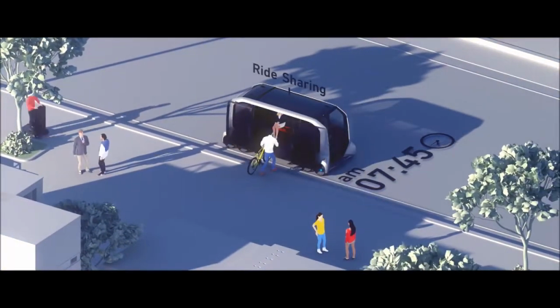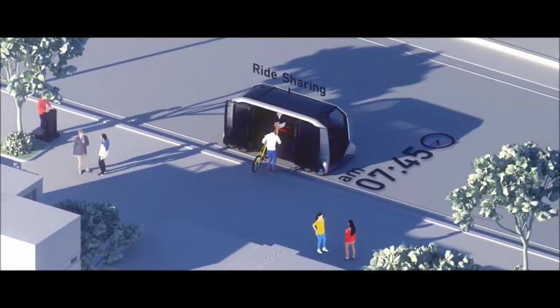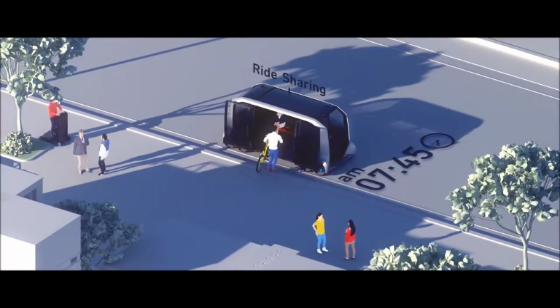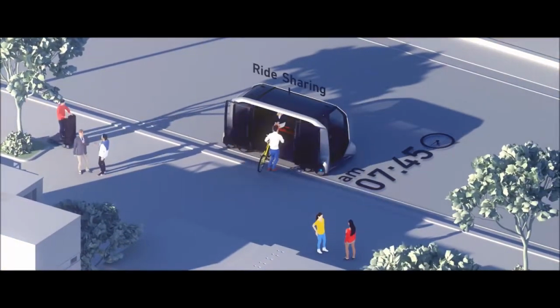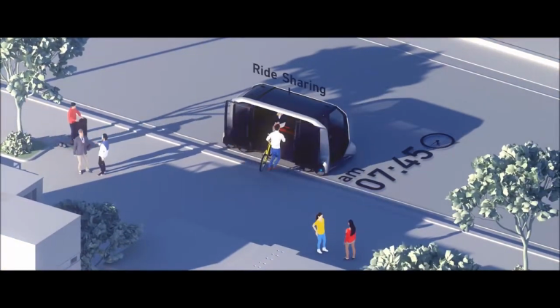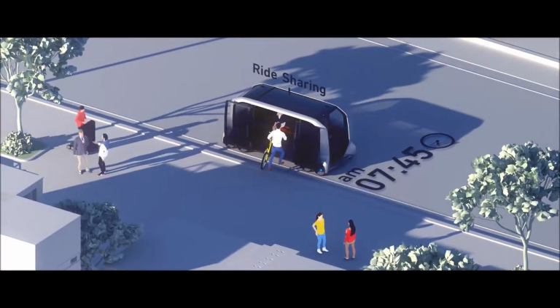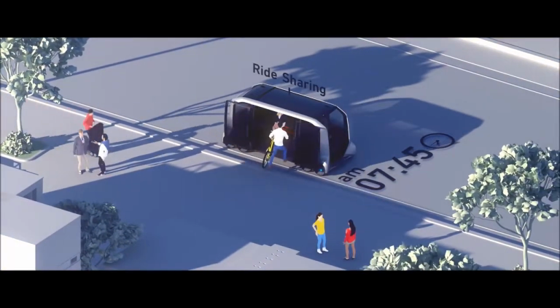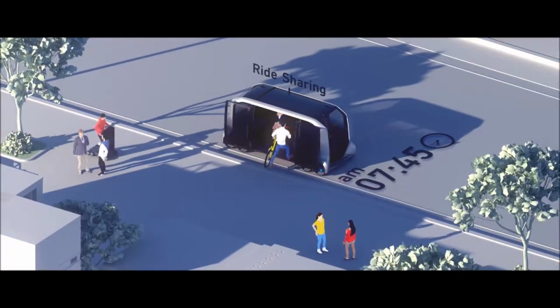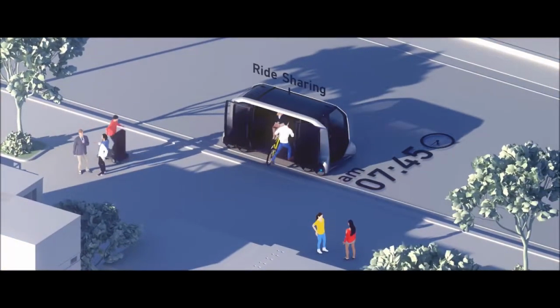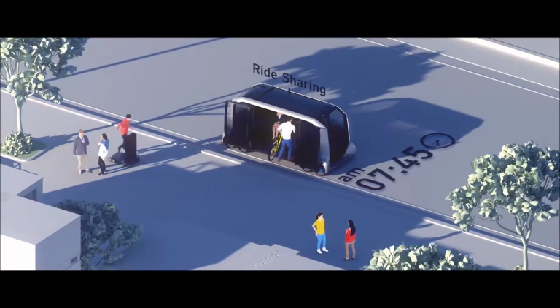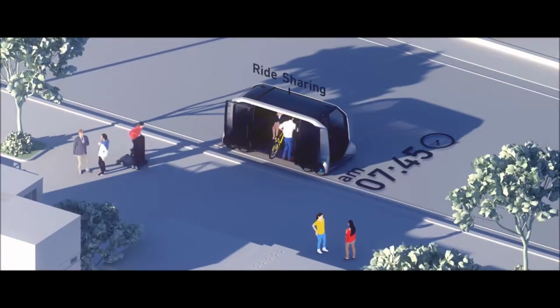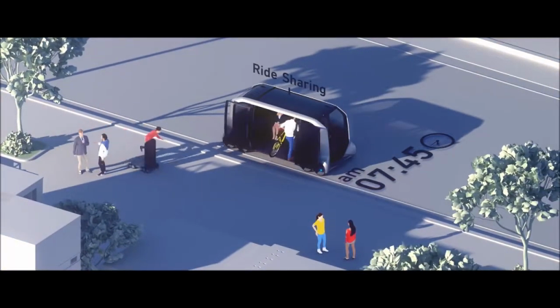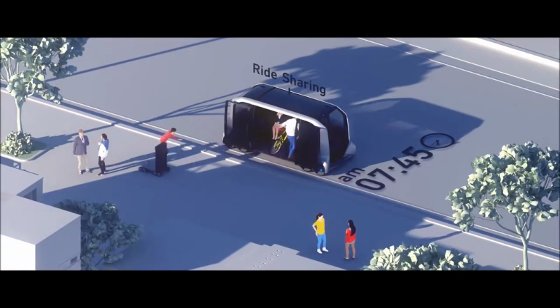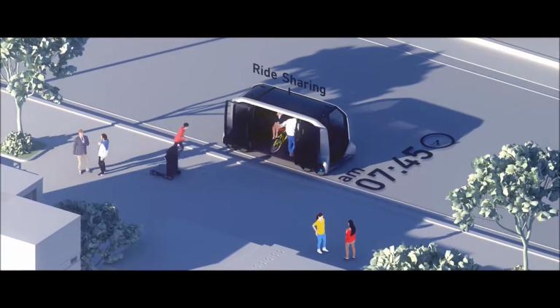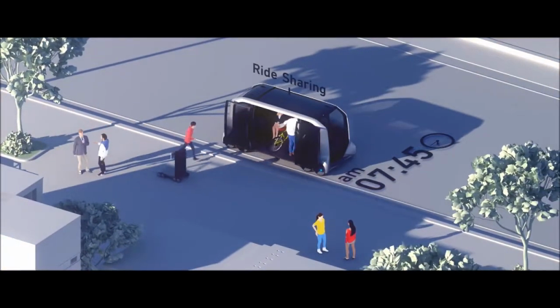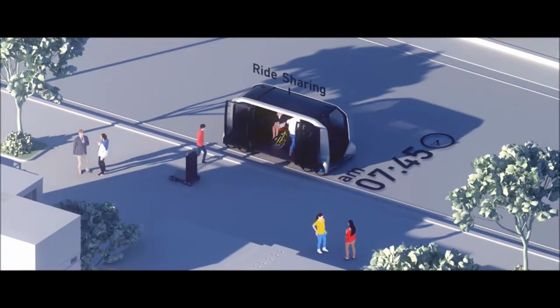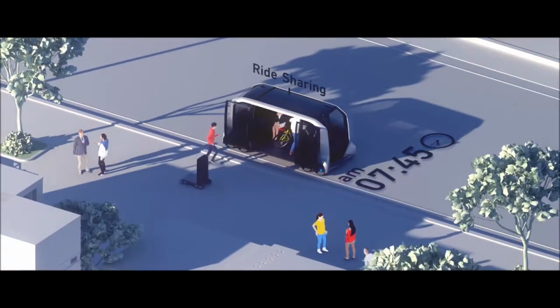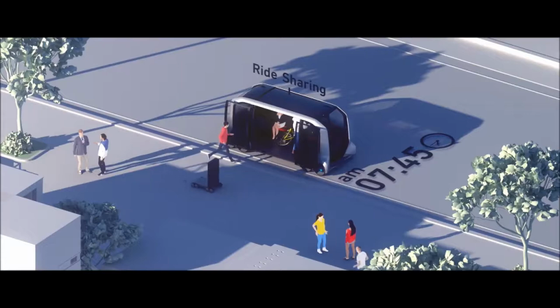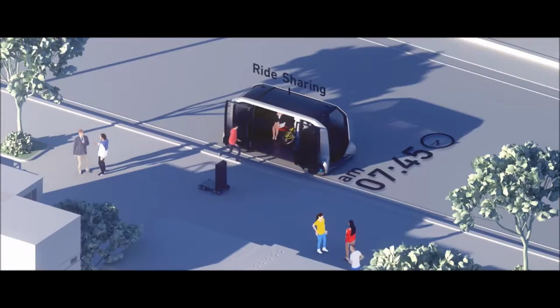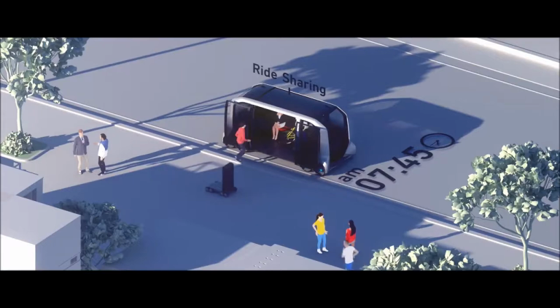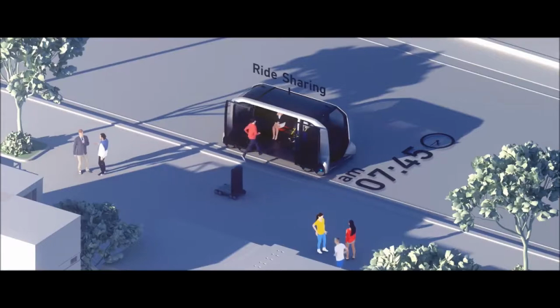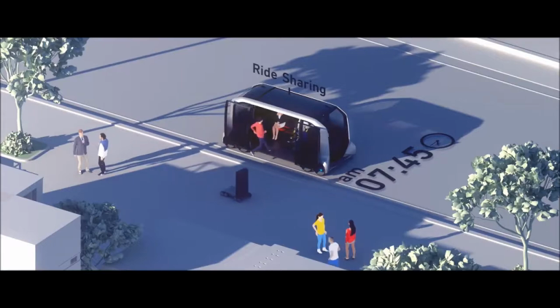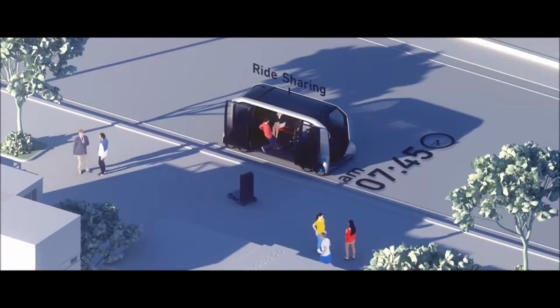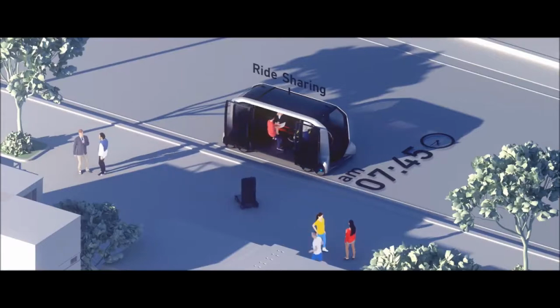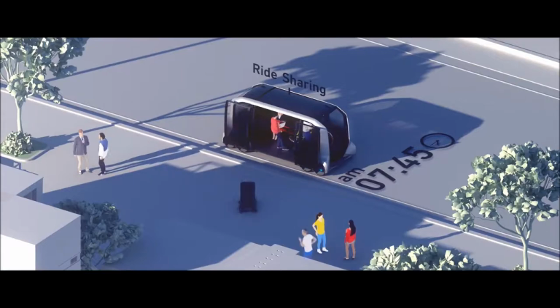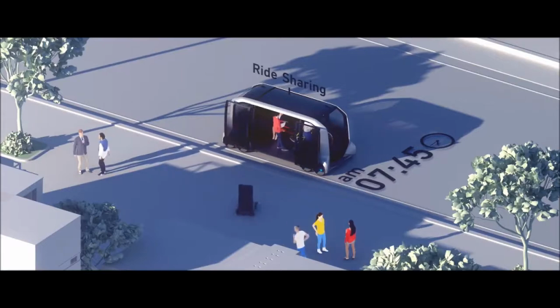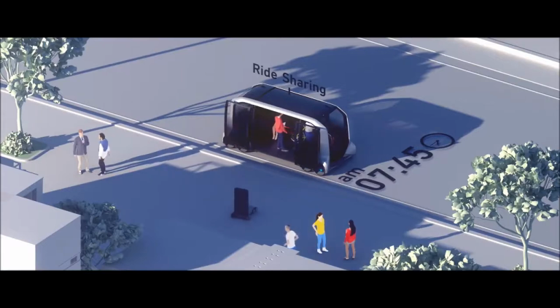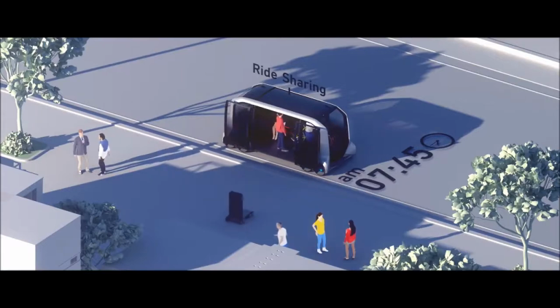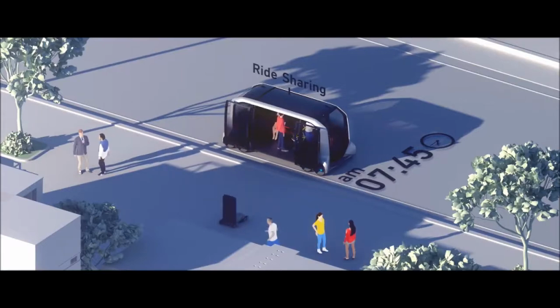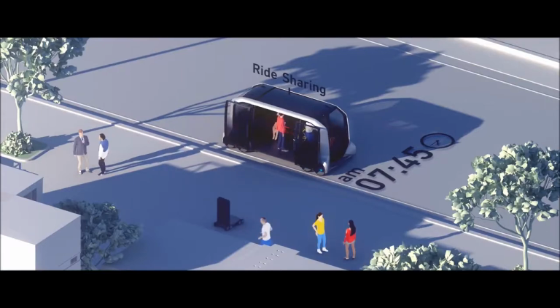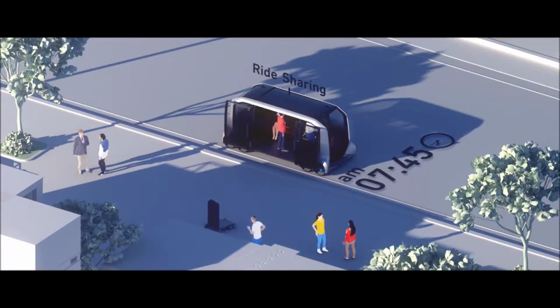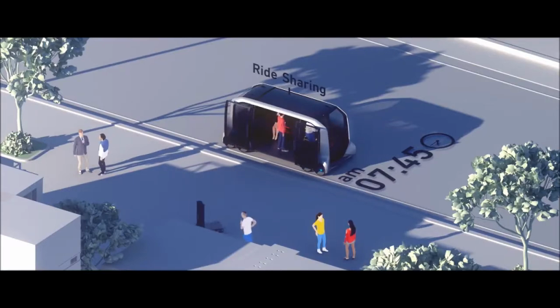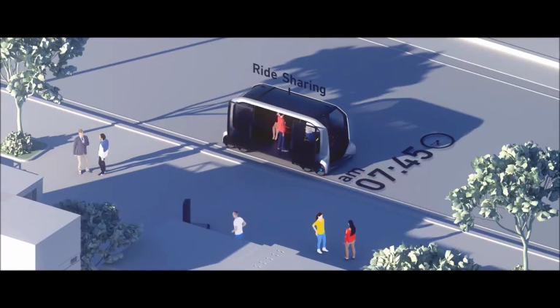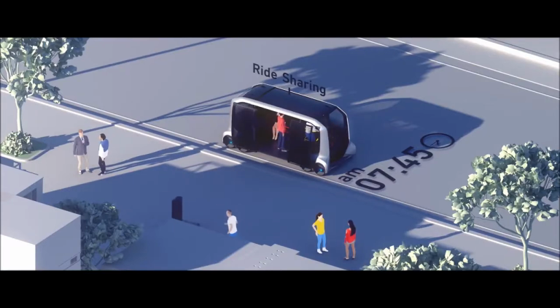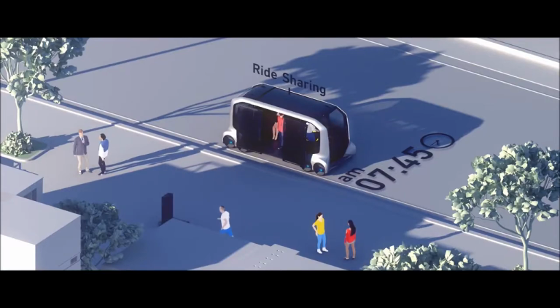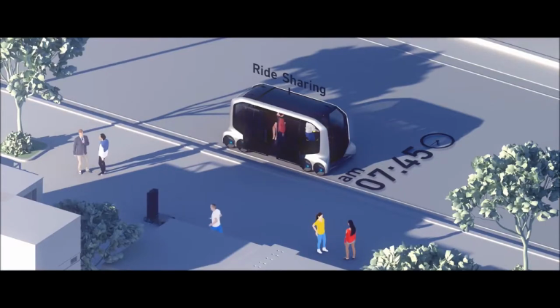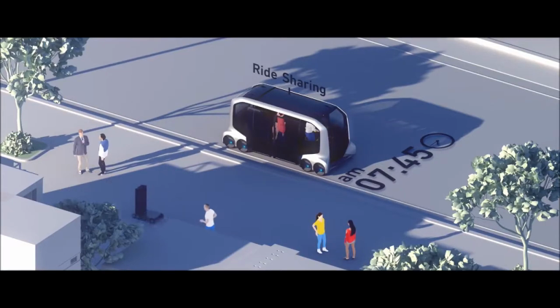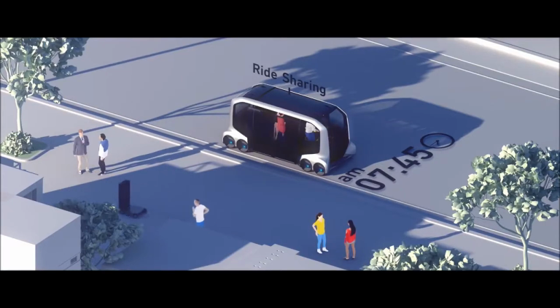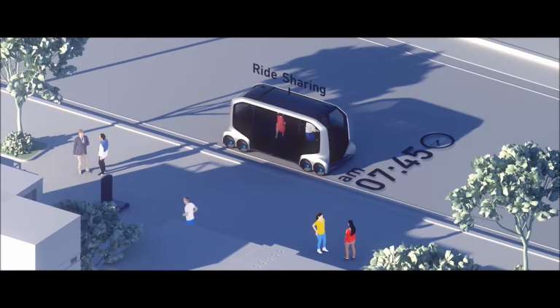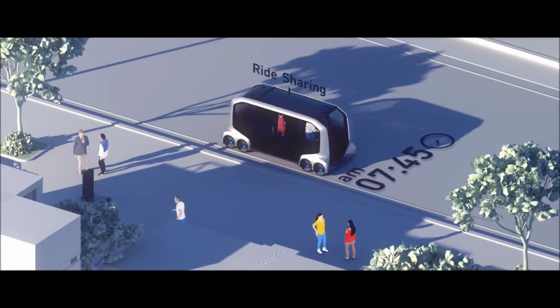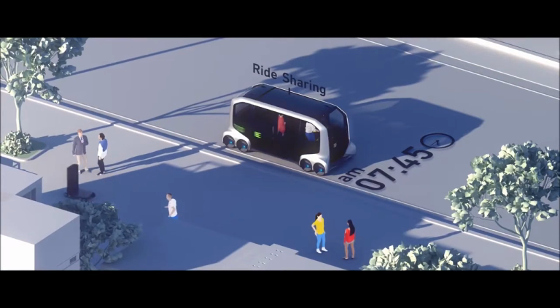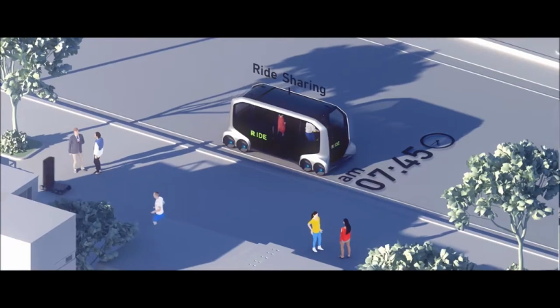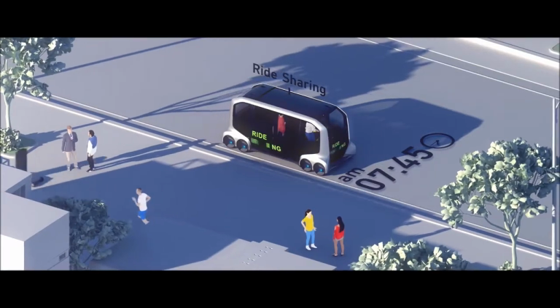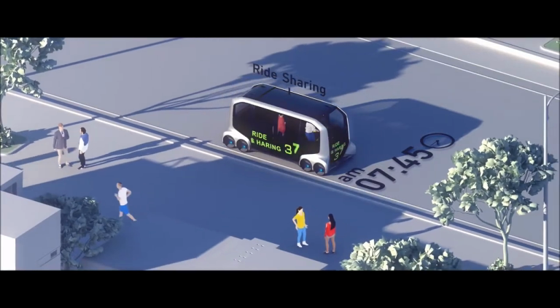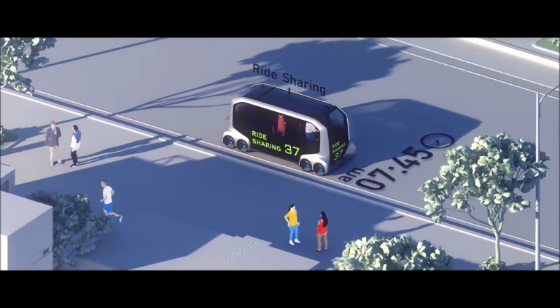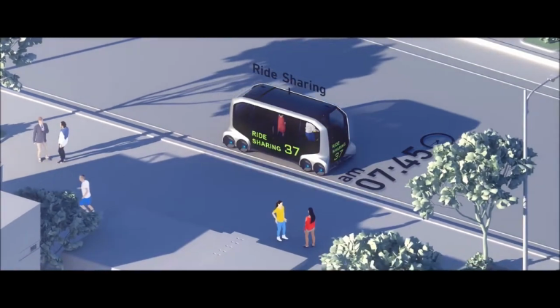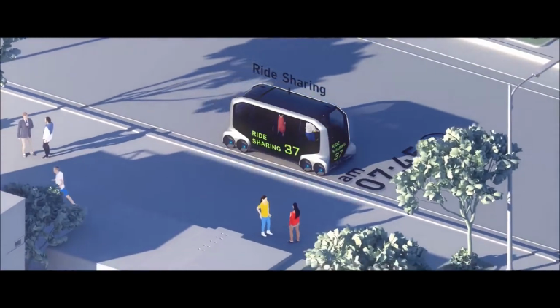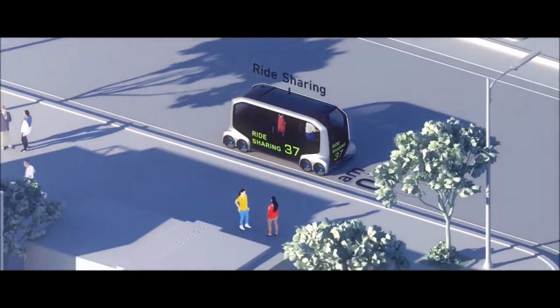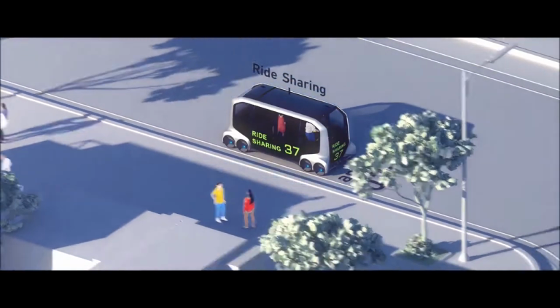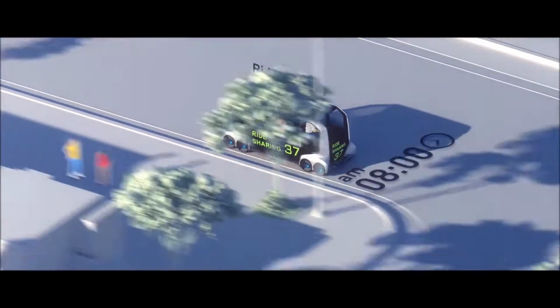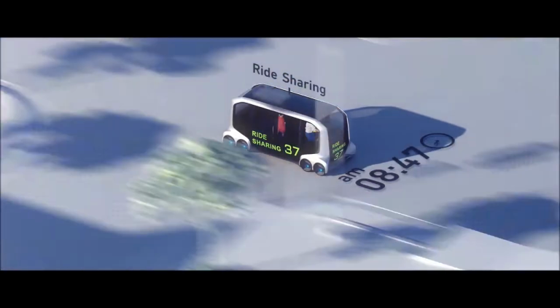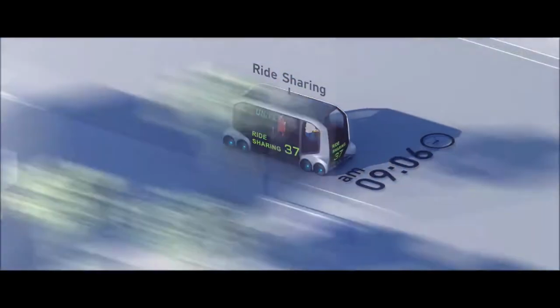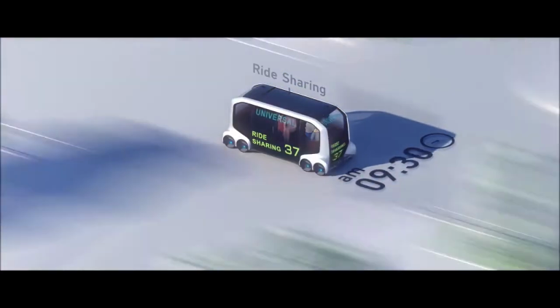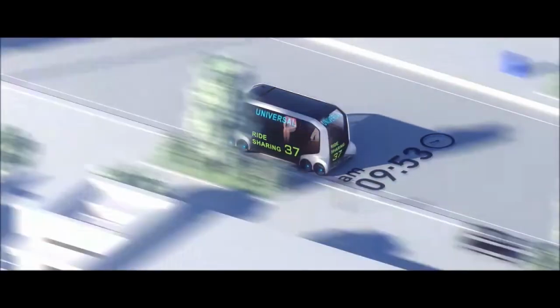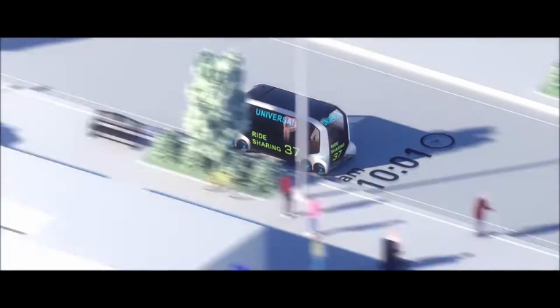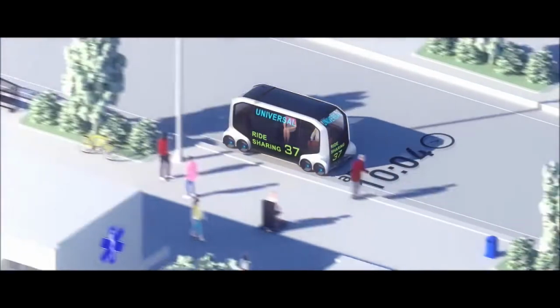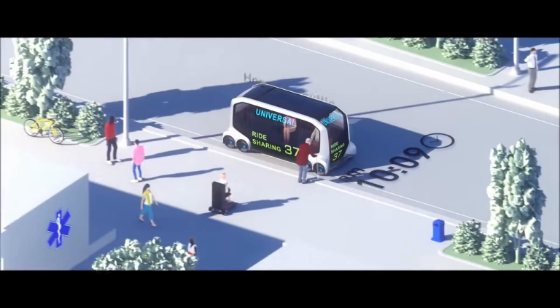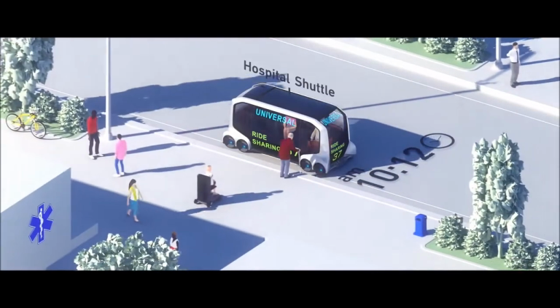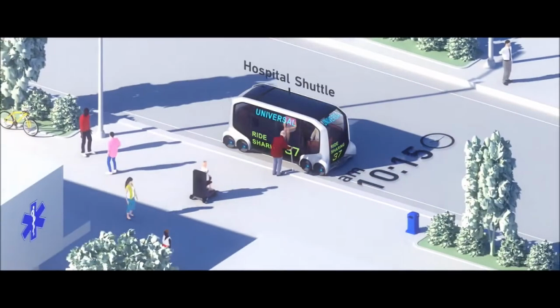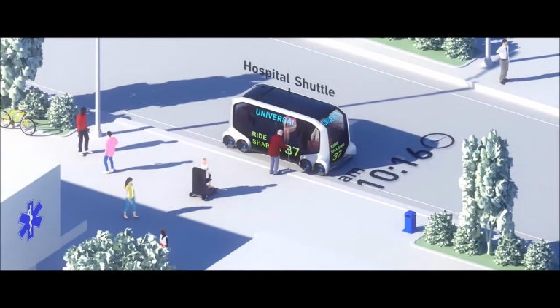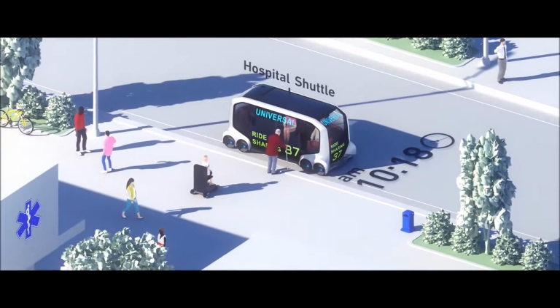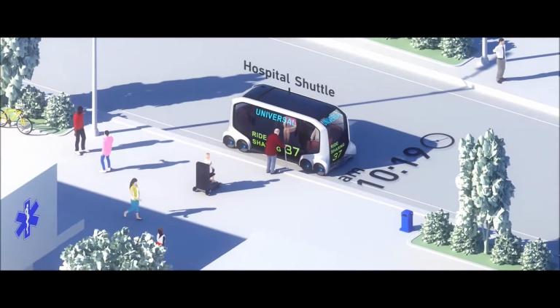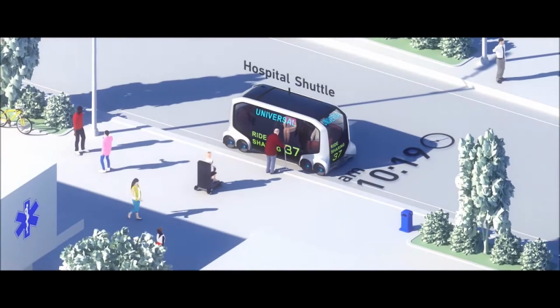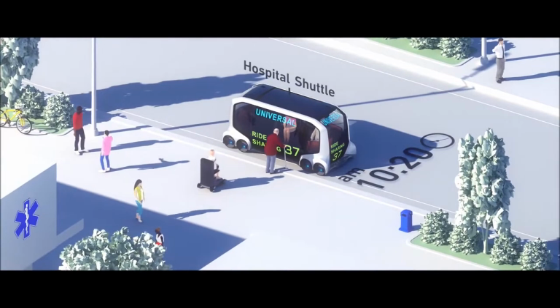At 7:45am, a man with a bicycle and a teen leaving a self-driving school on a scooter enter the ride-sharing vehicle.